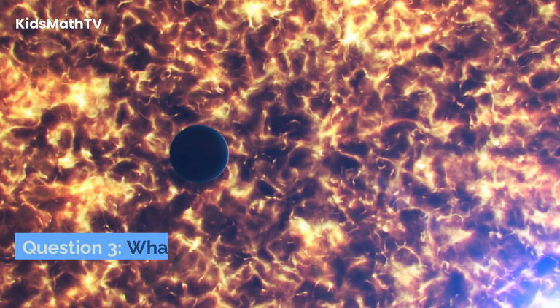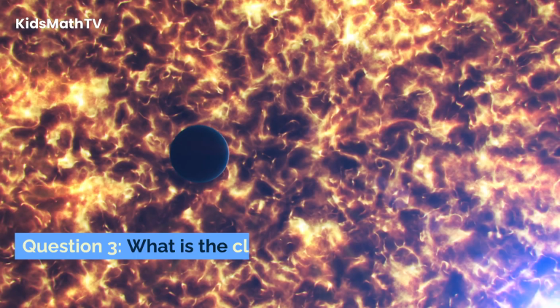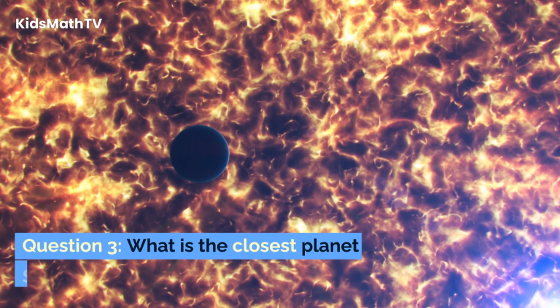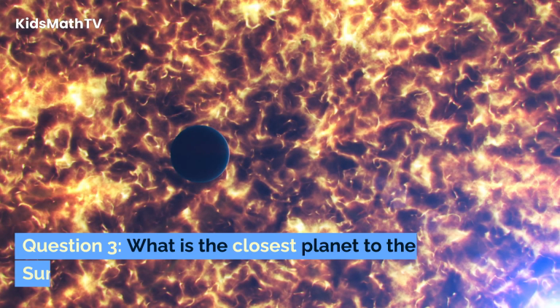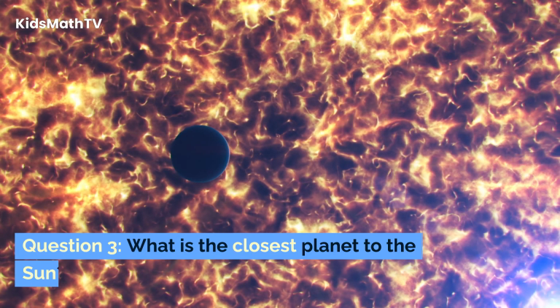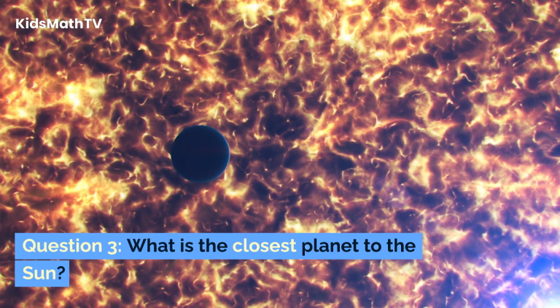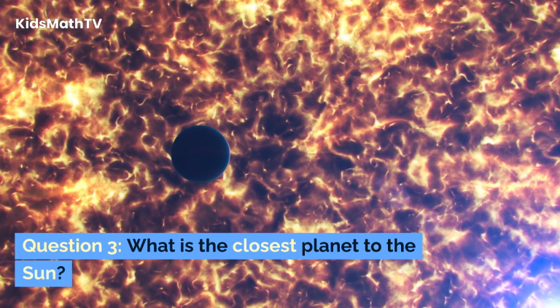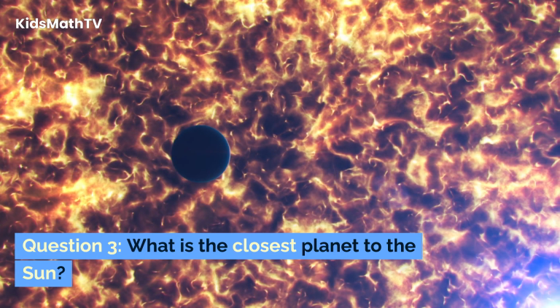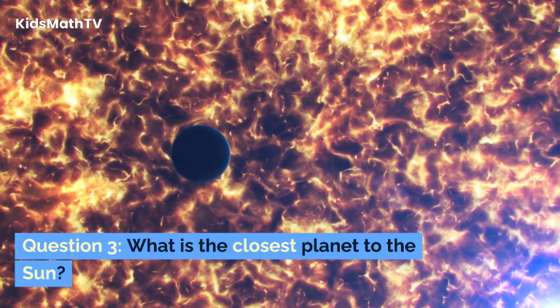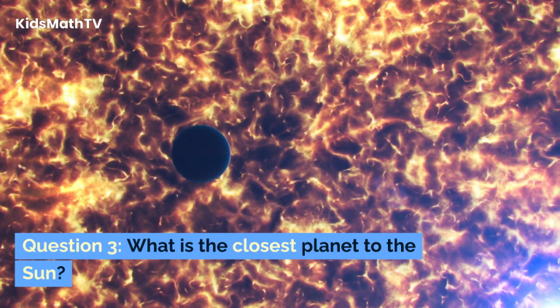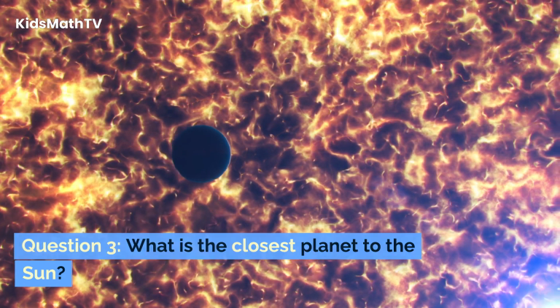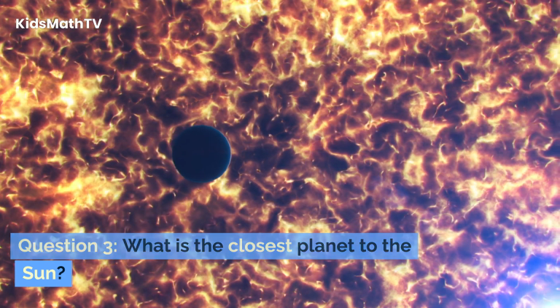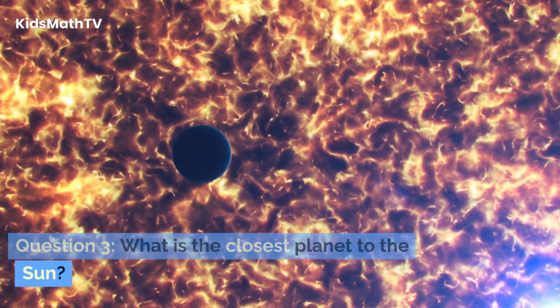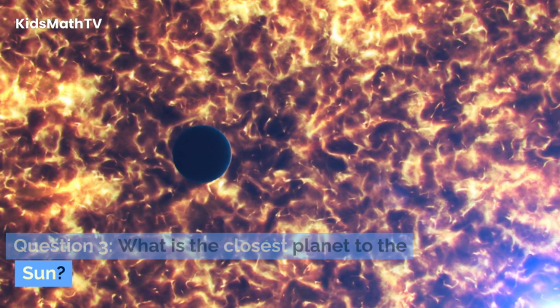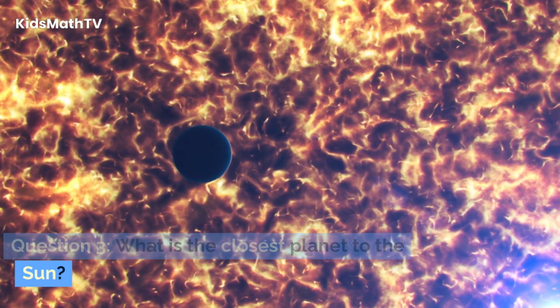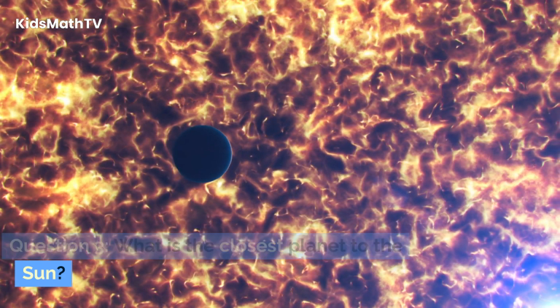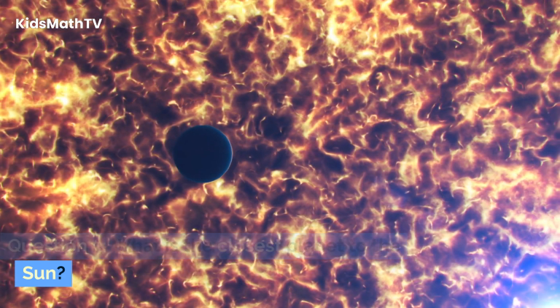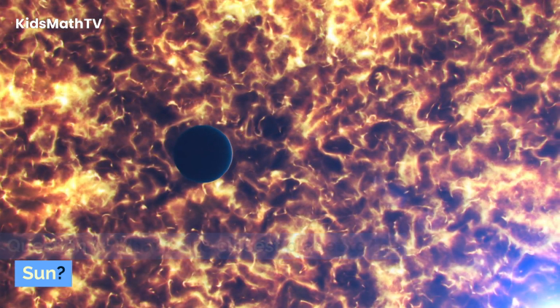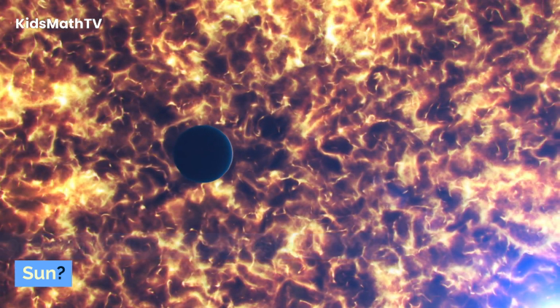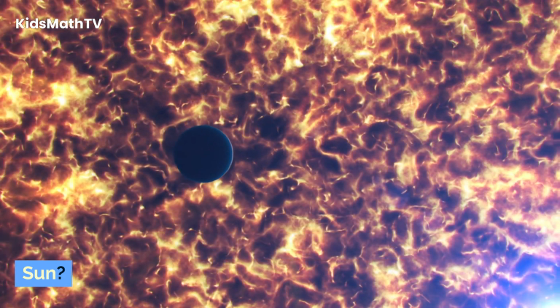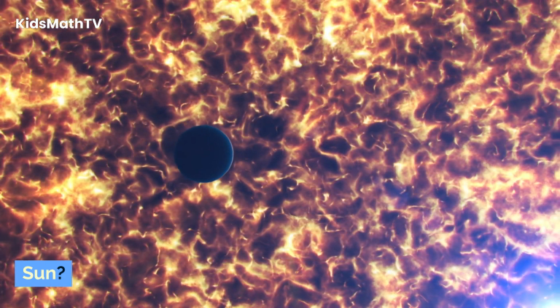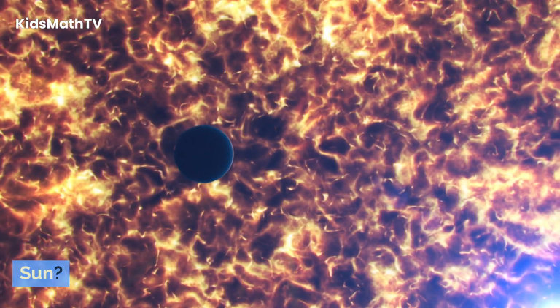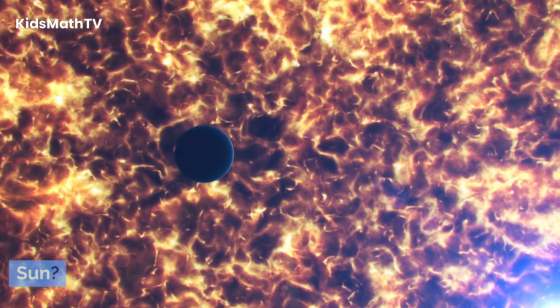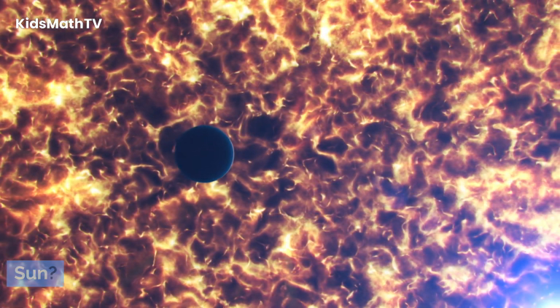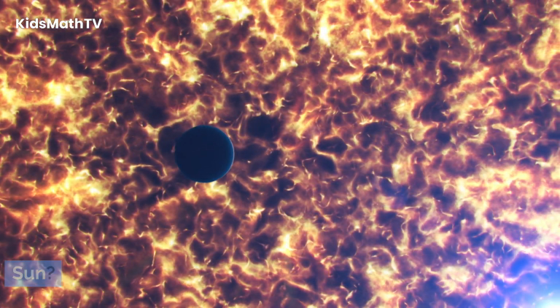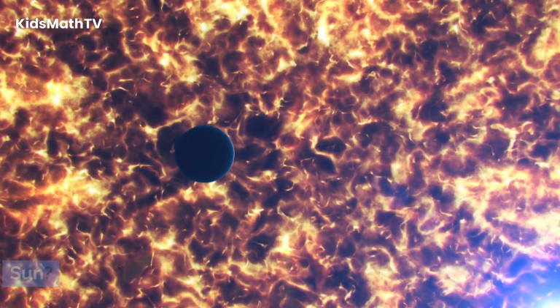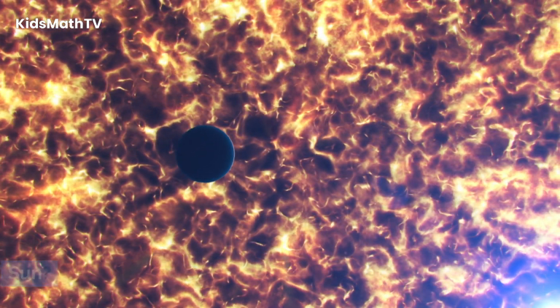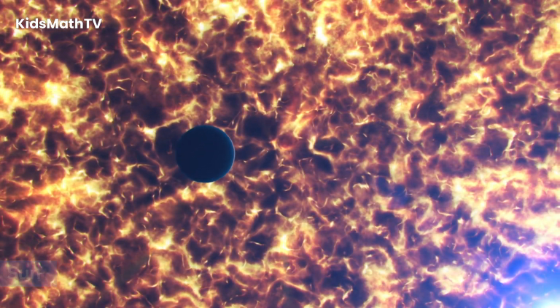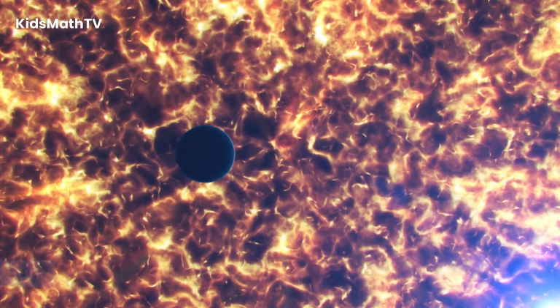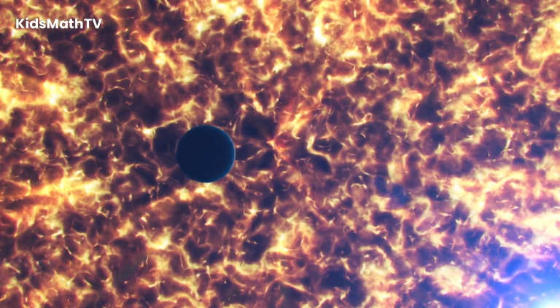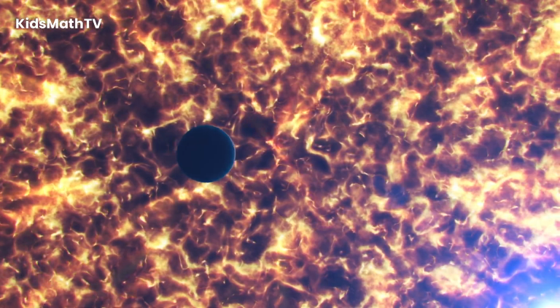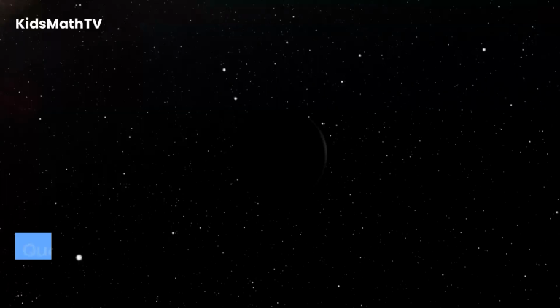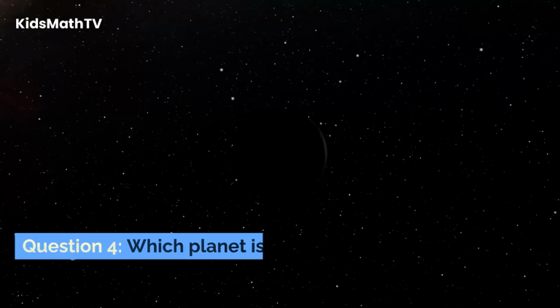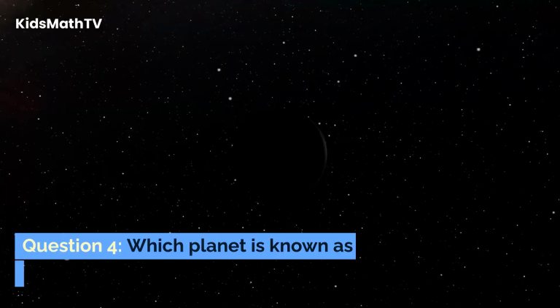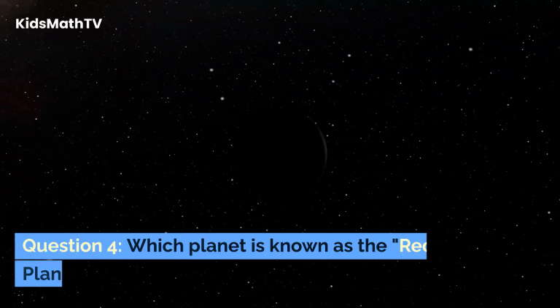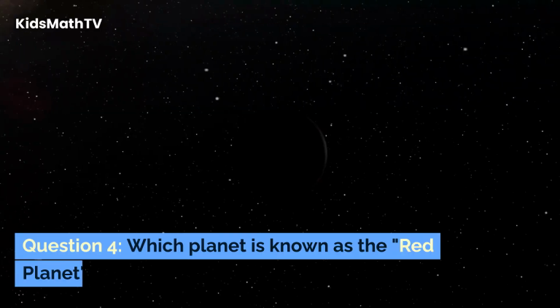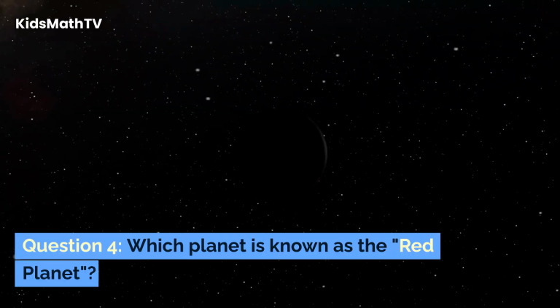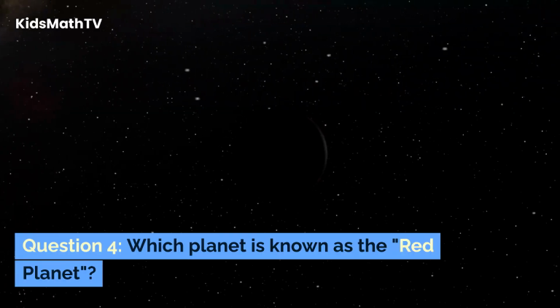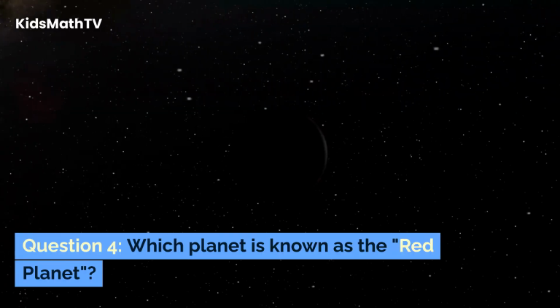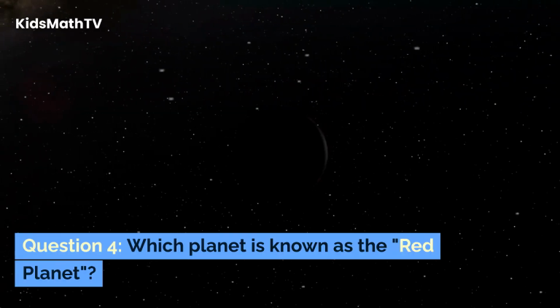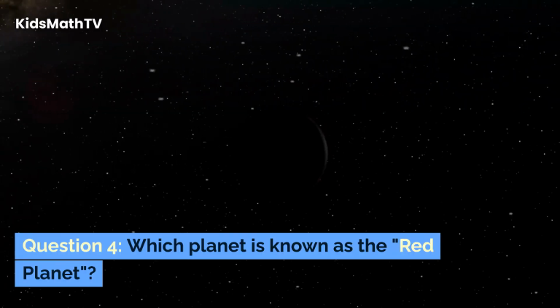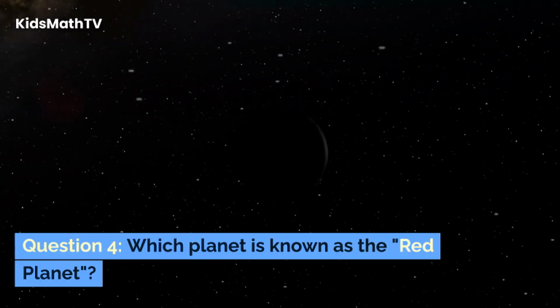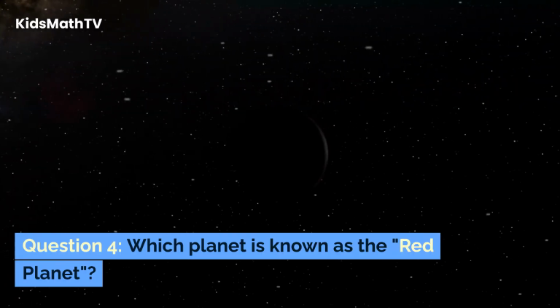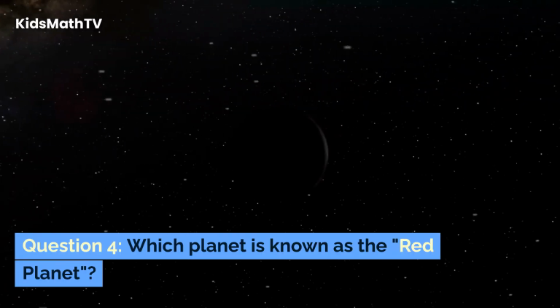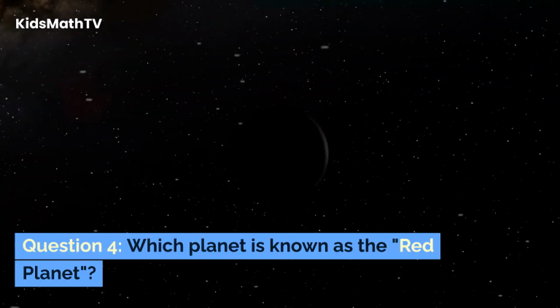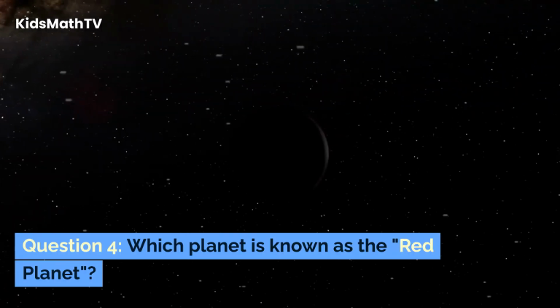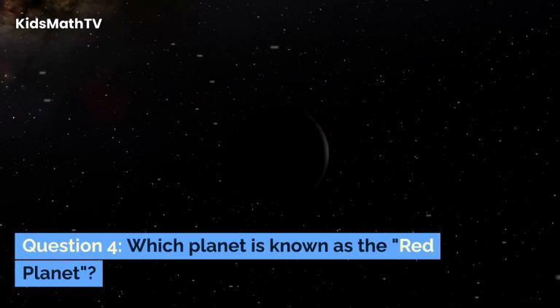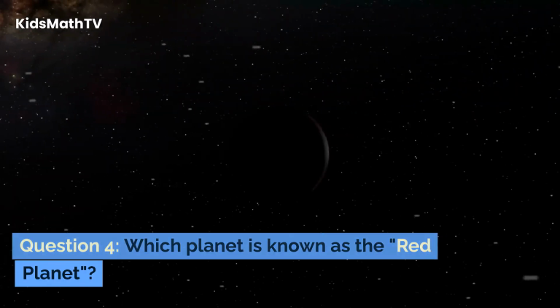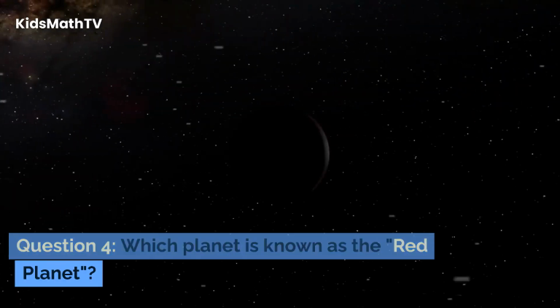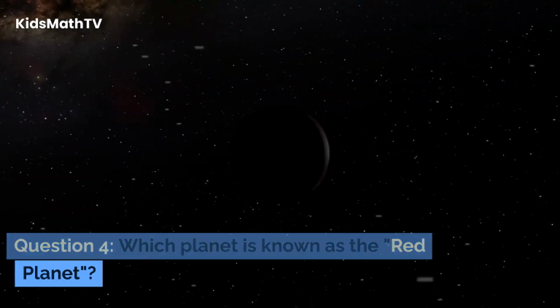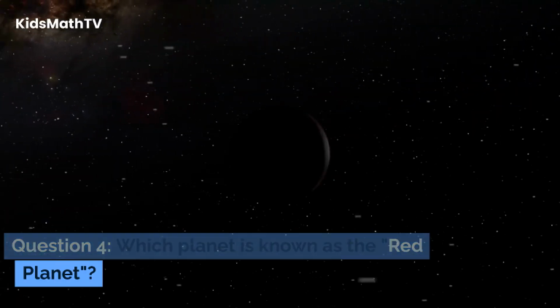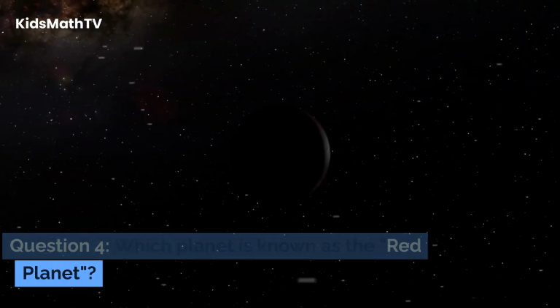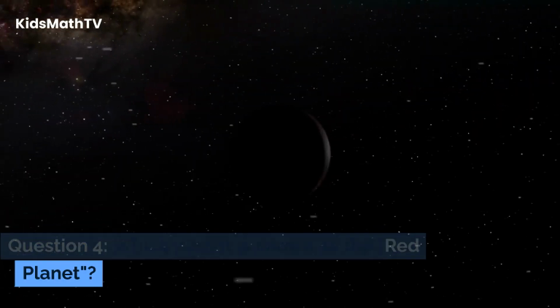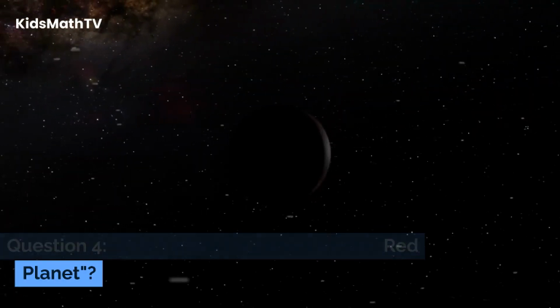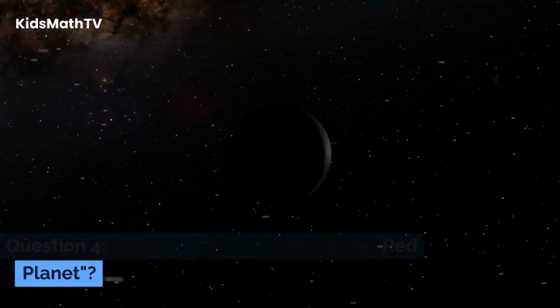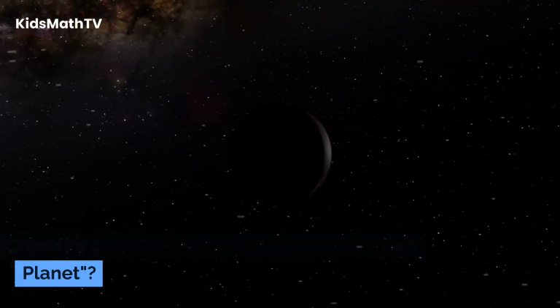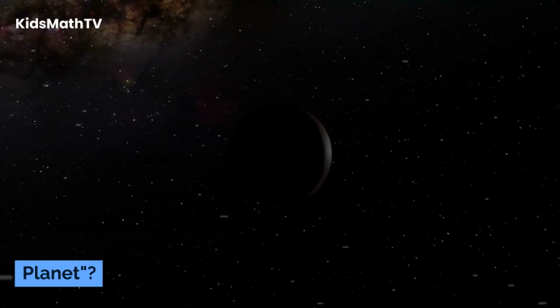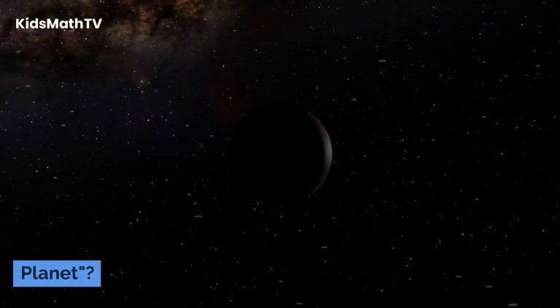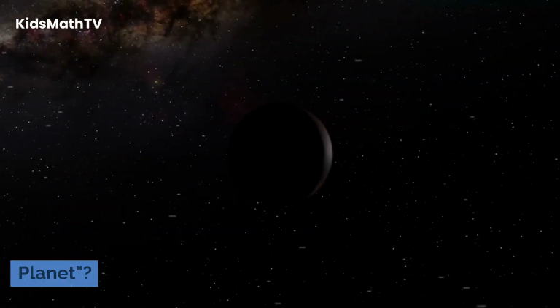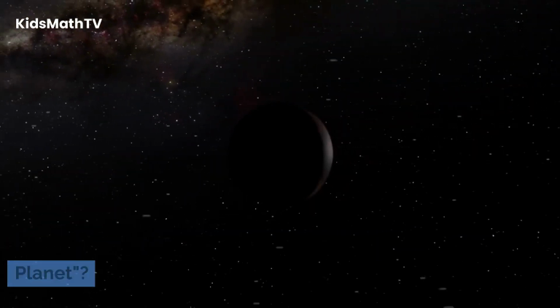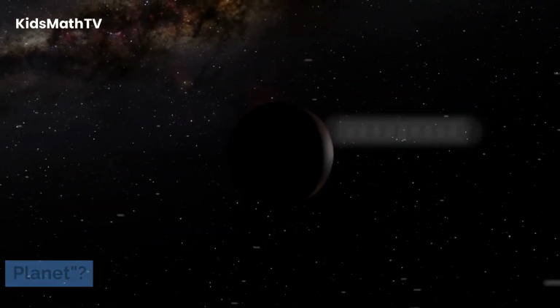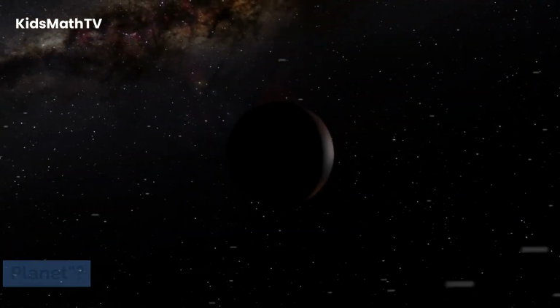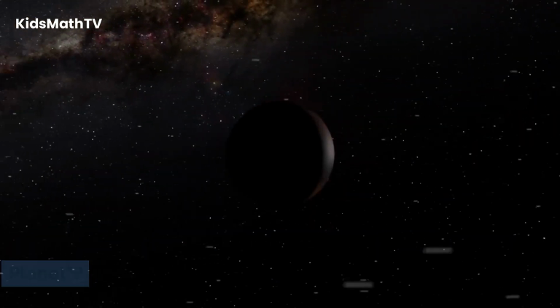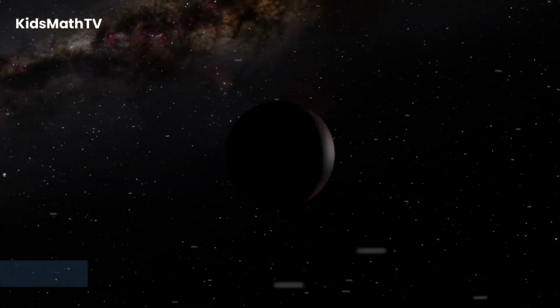Question 3. What is the closest planet to the sun? Question 4. Which planet is known as the red planet?